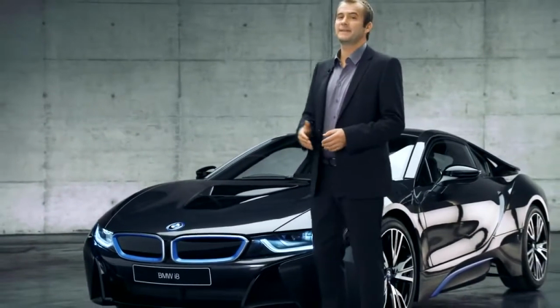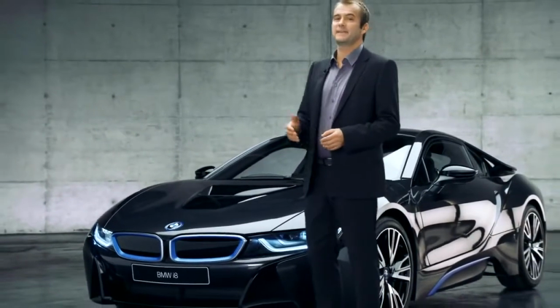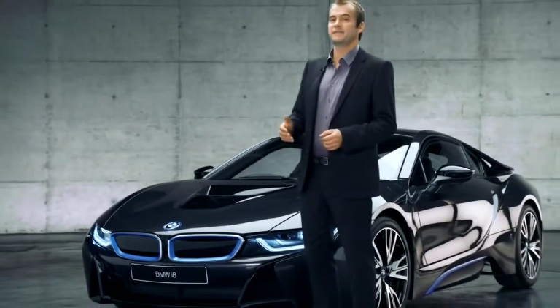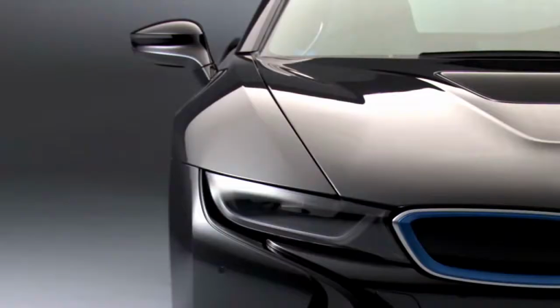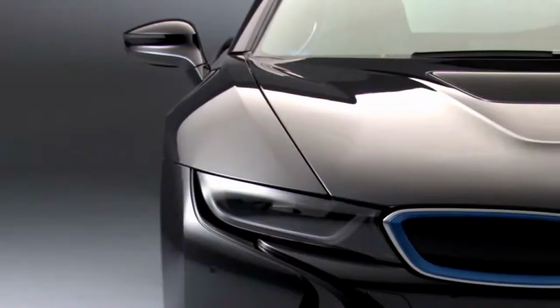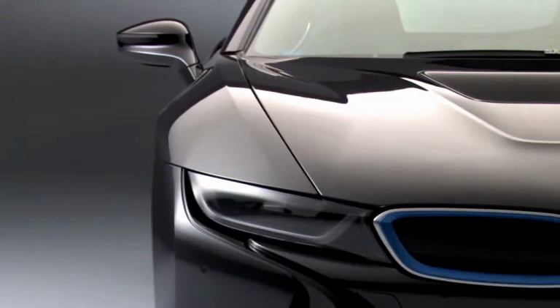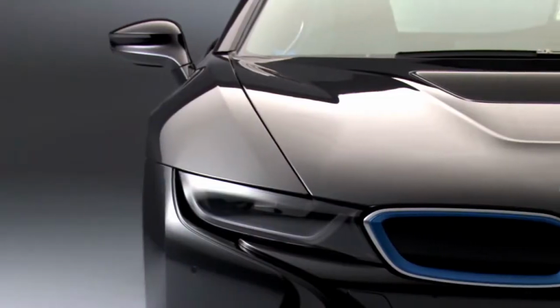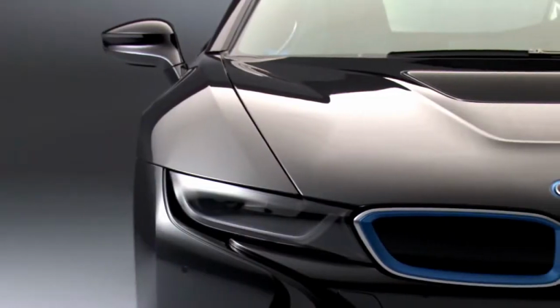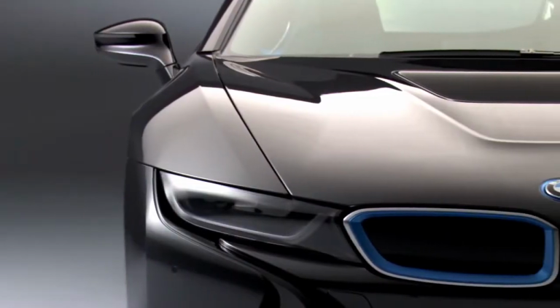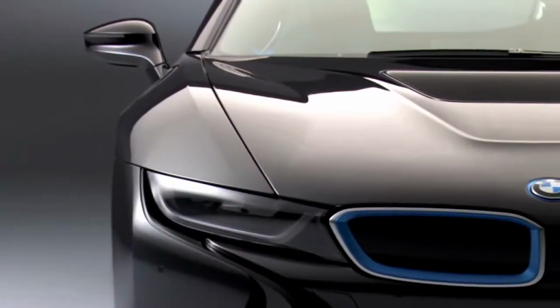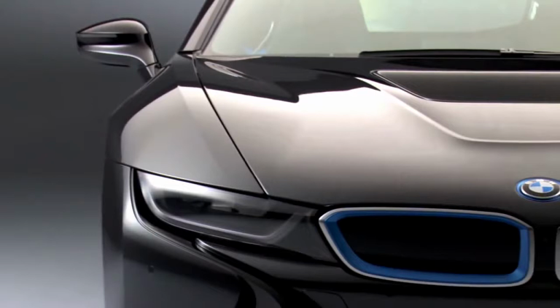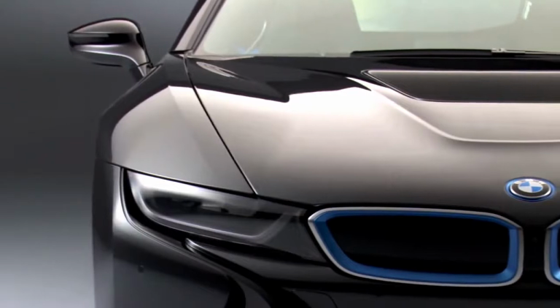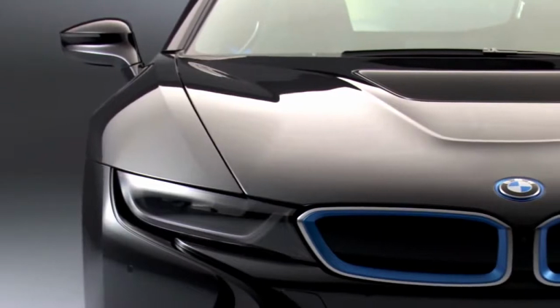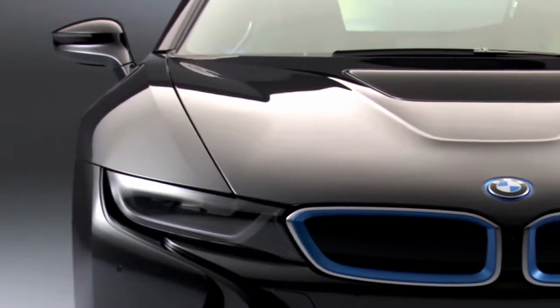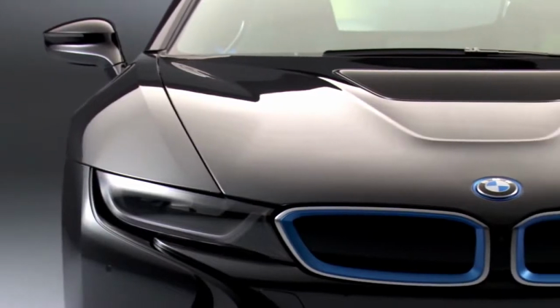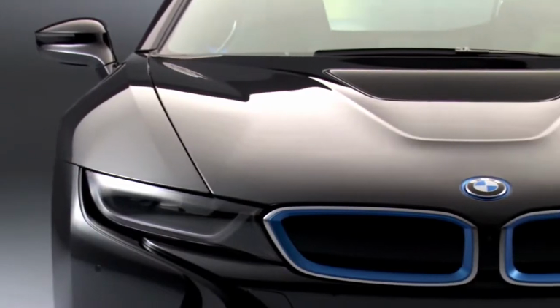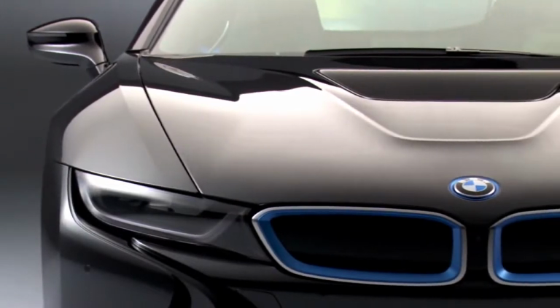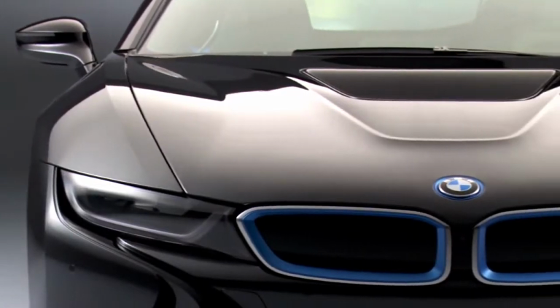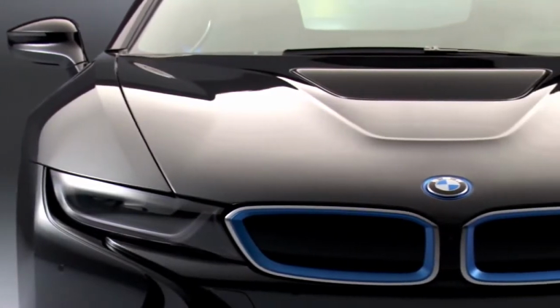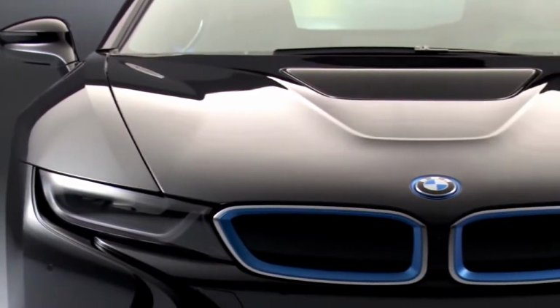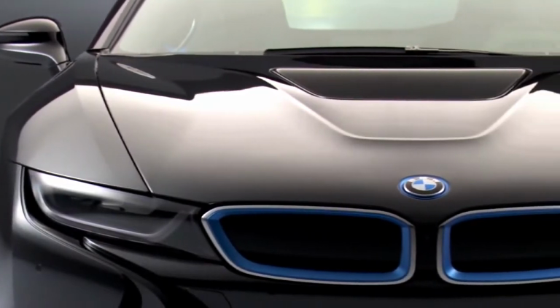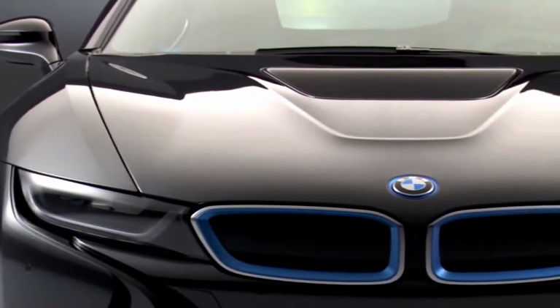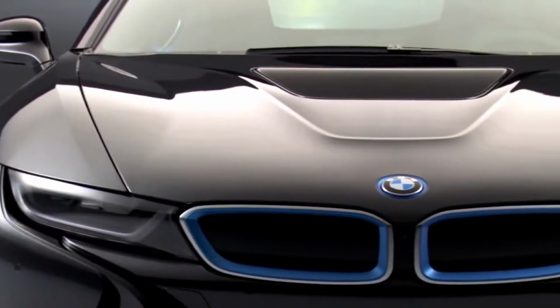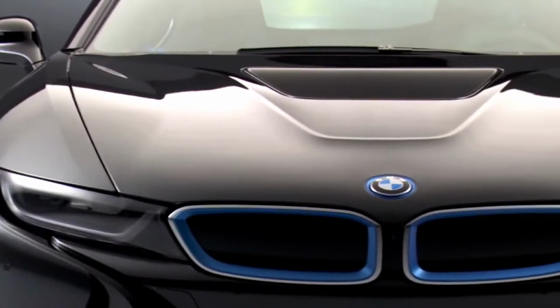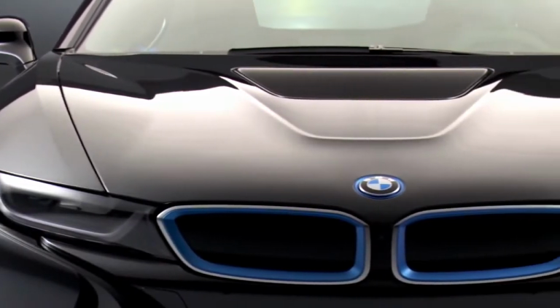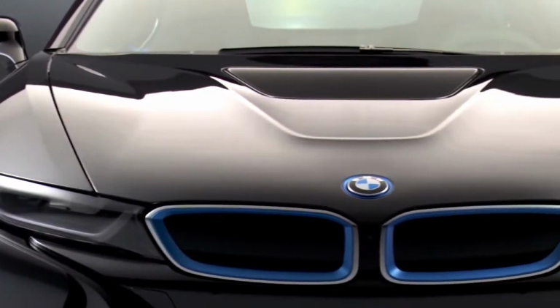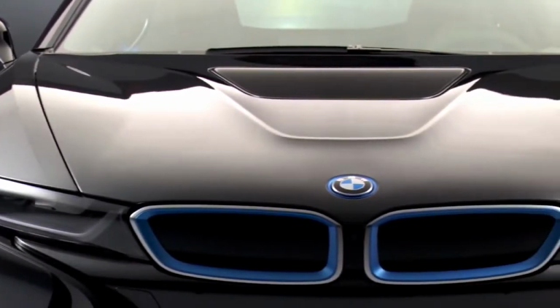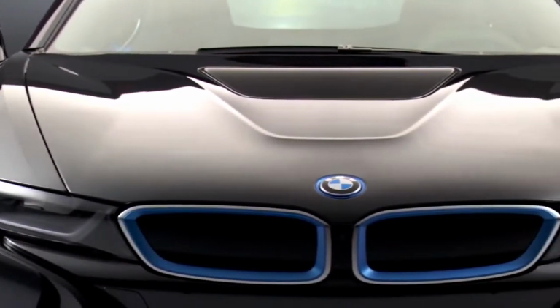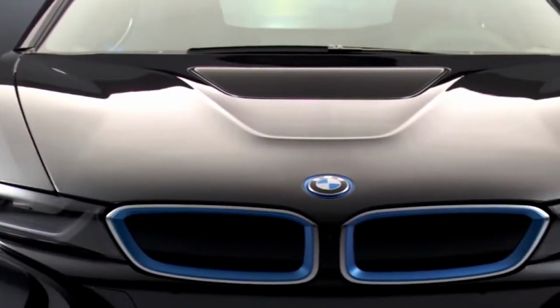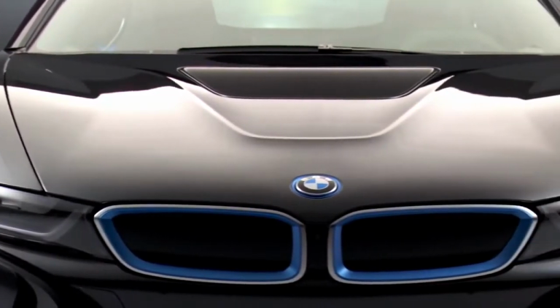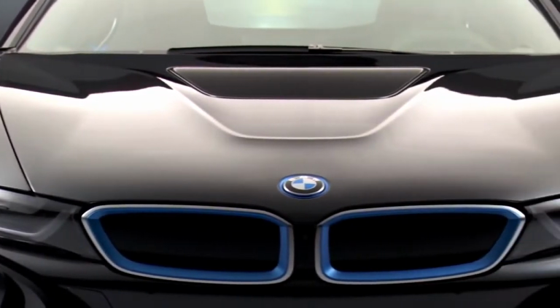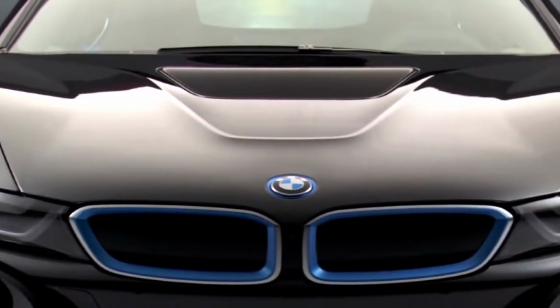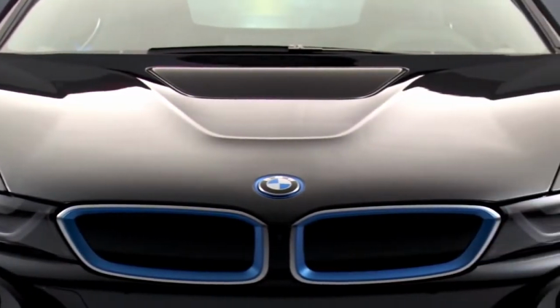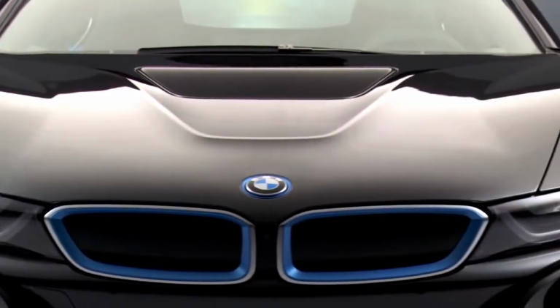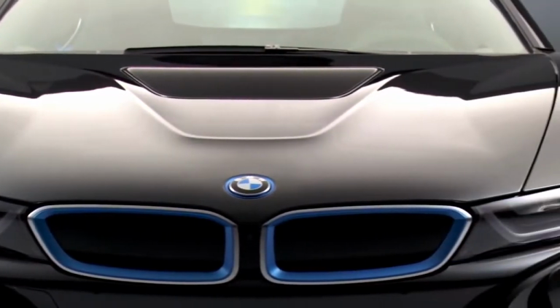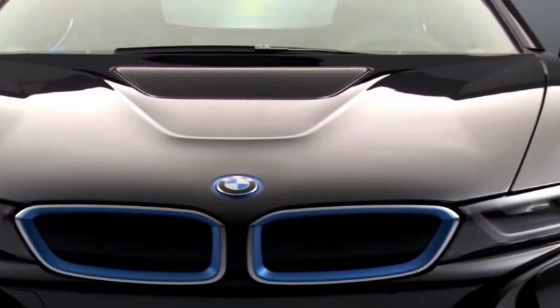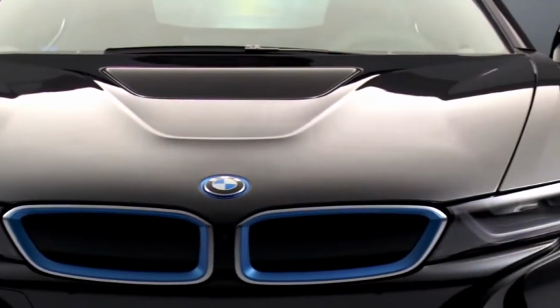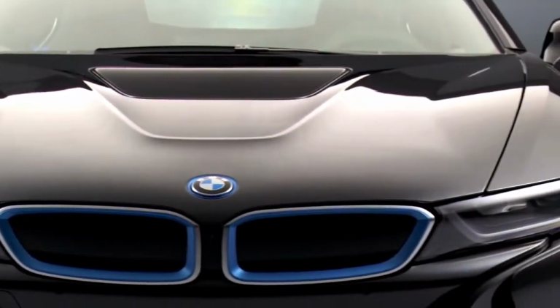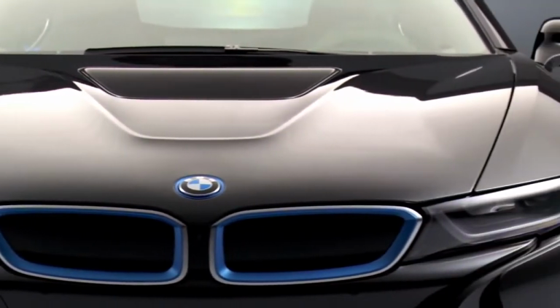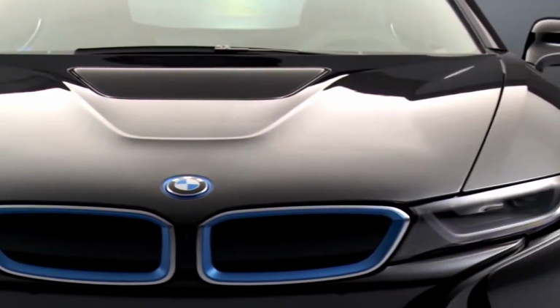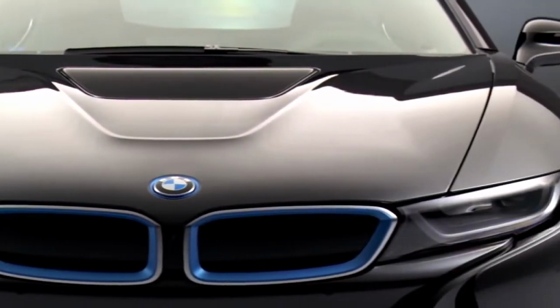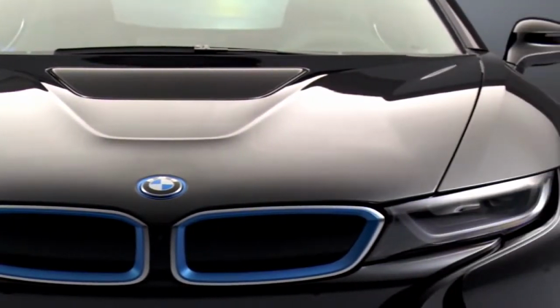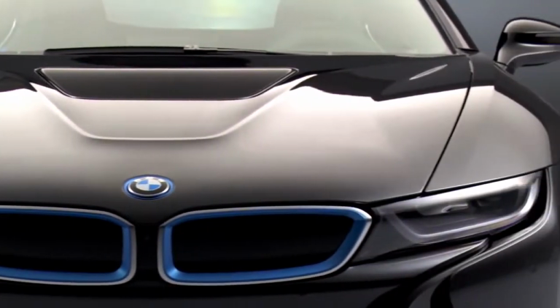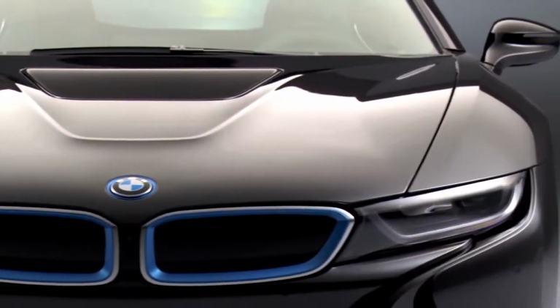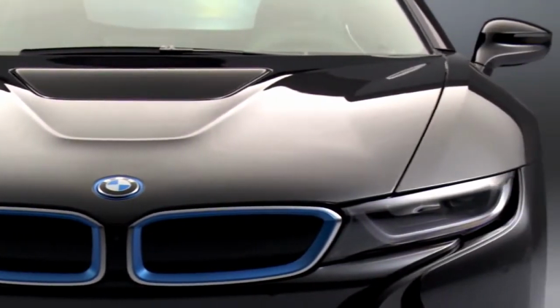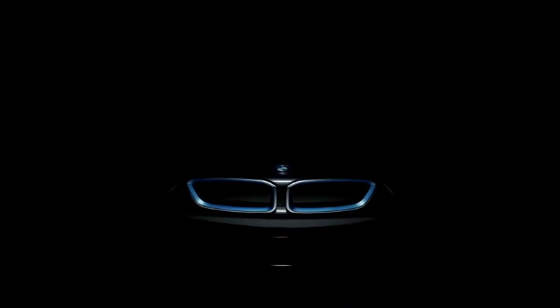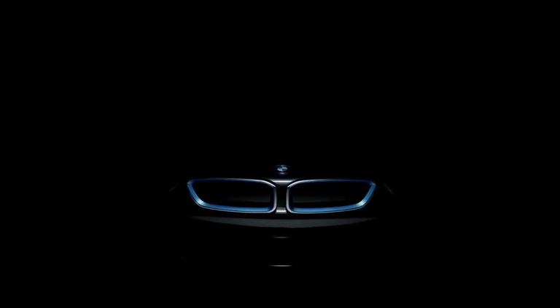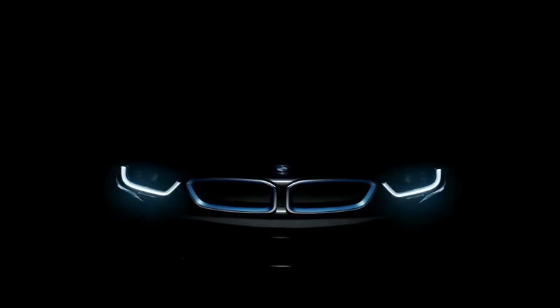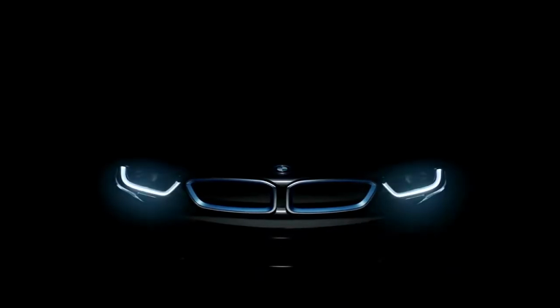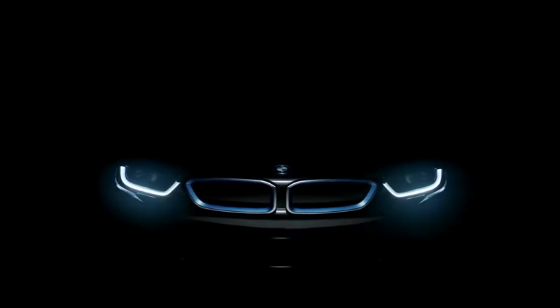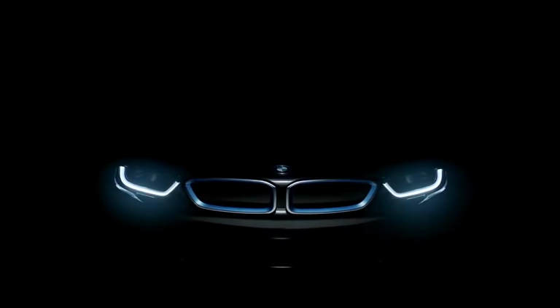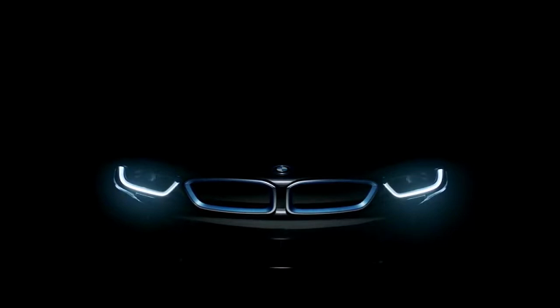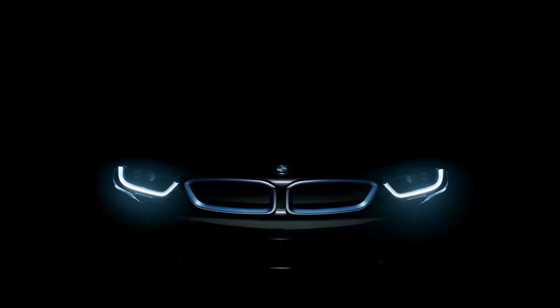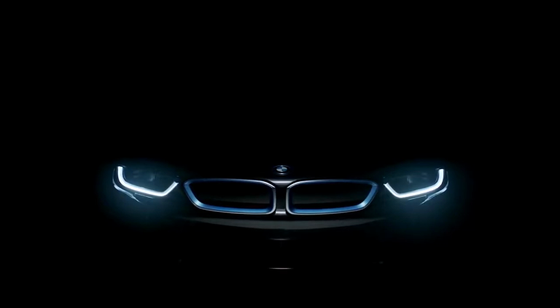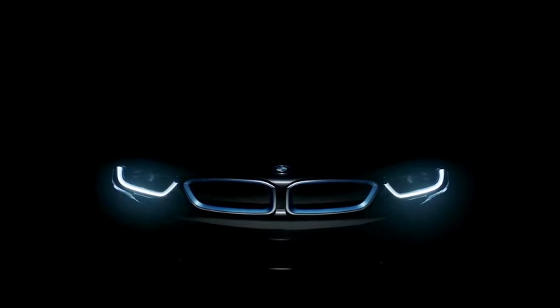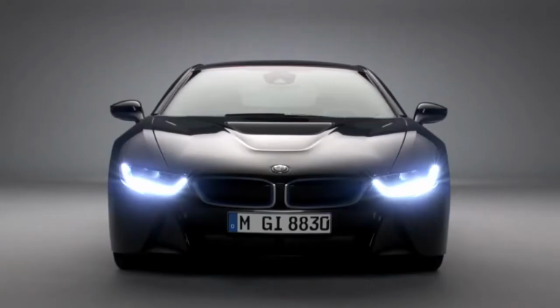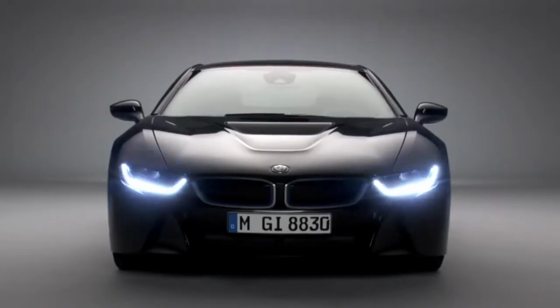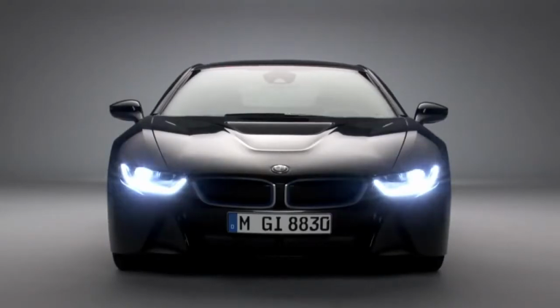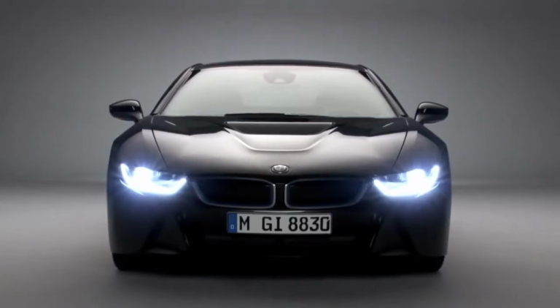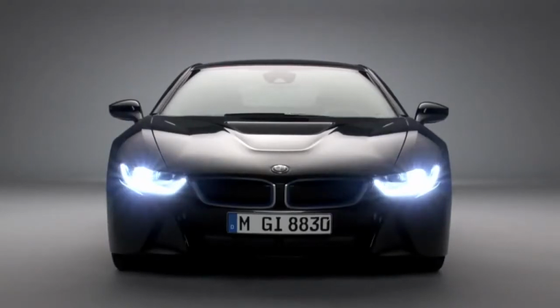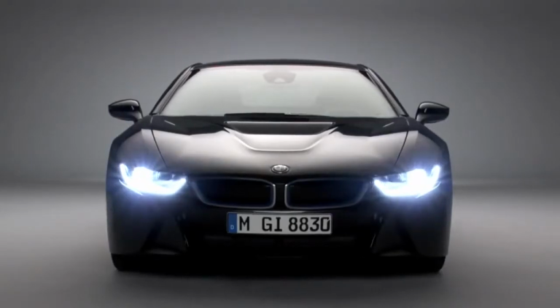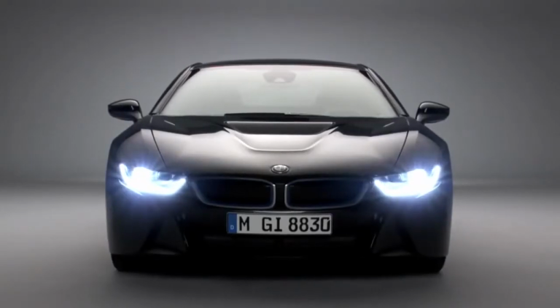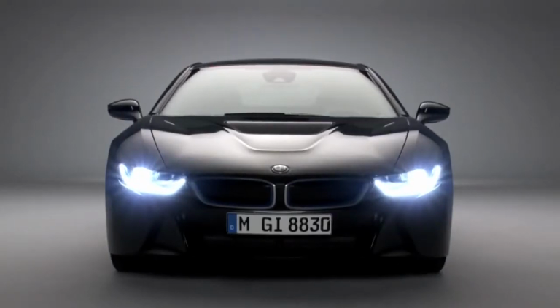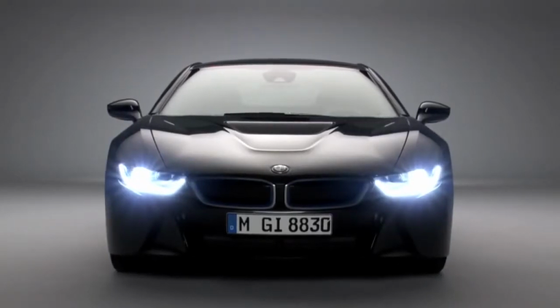Here we have the double kidney grille — the BMW icon that makes this vehicle's origins unmistakably clear. The grille is flanked by the equally iconic LED headlamps.